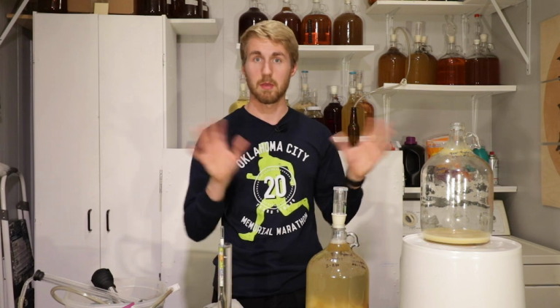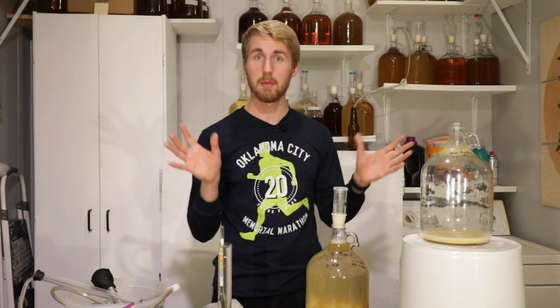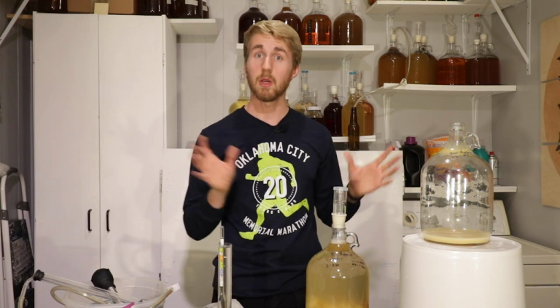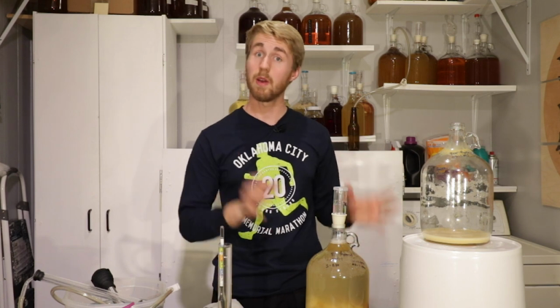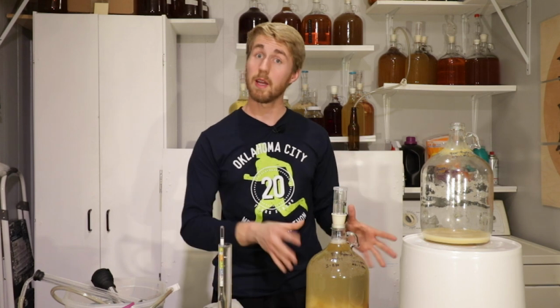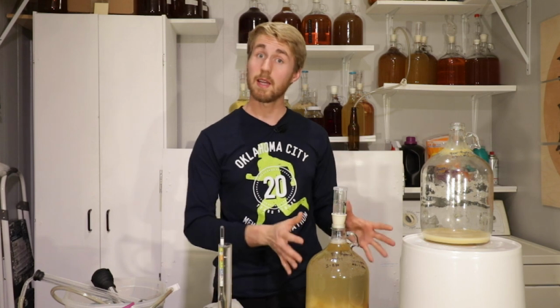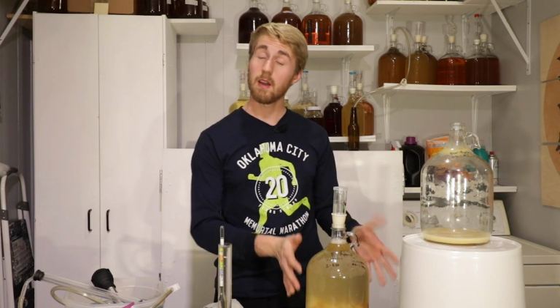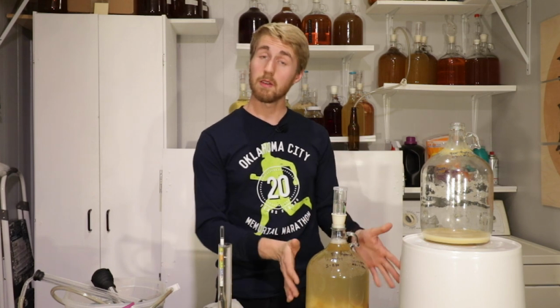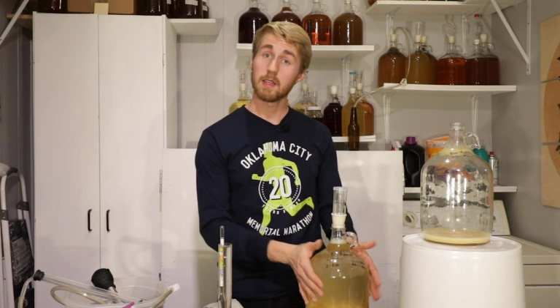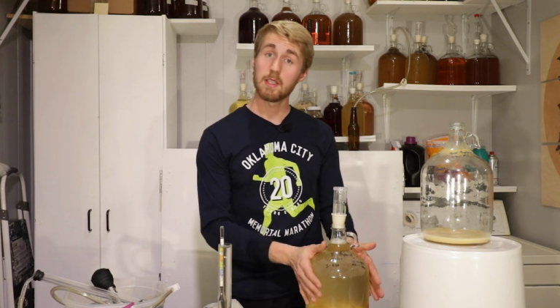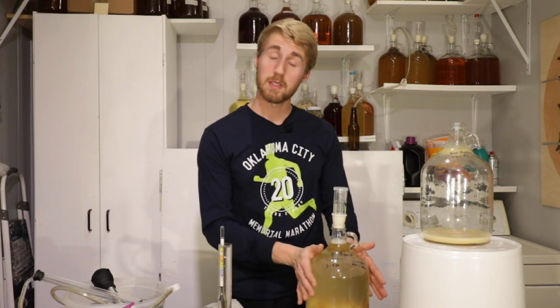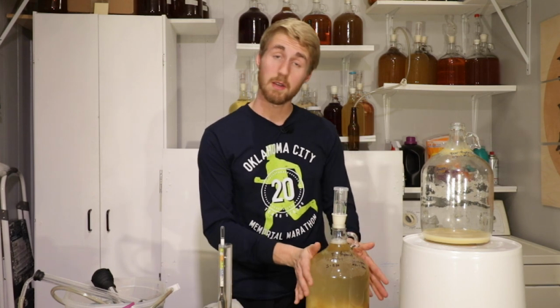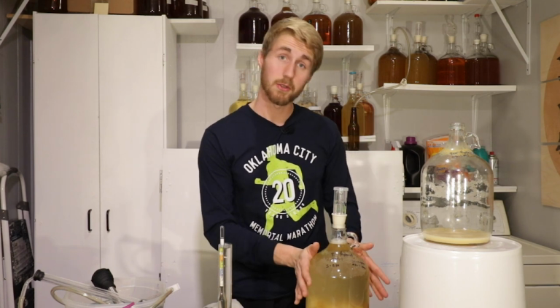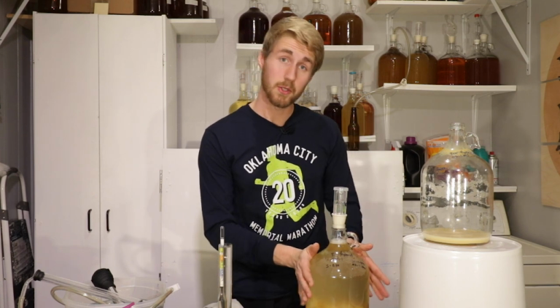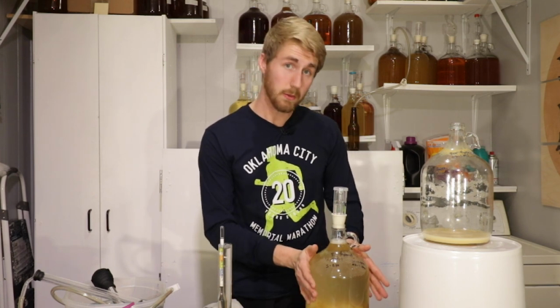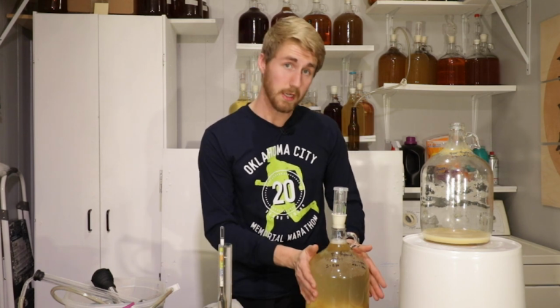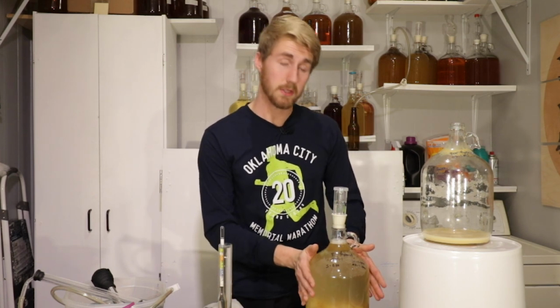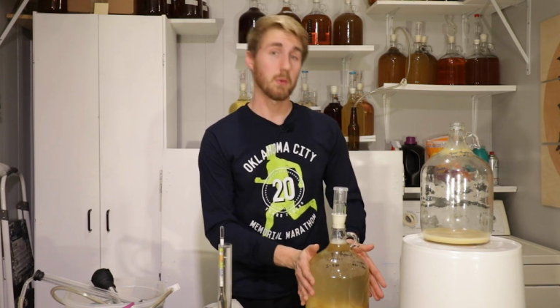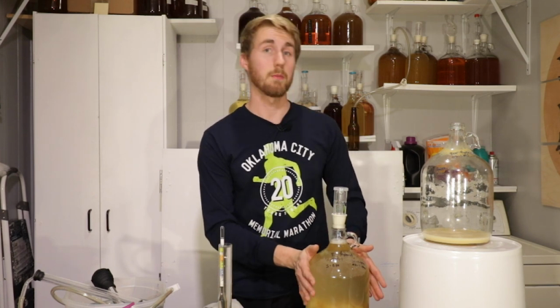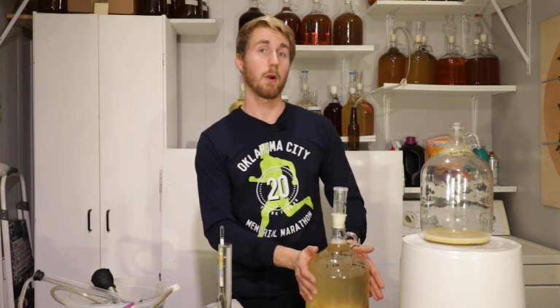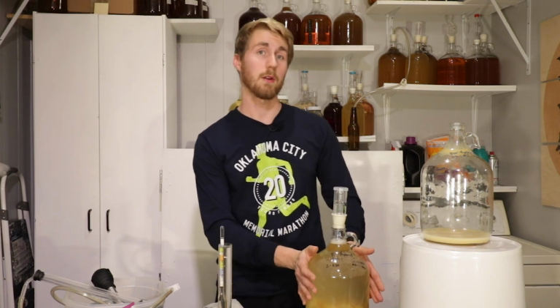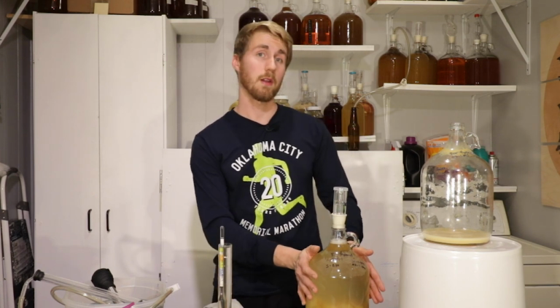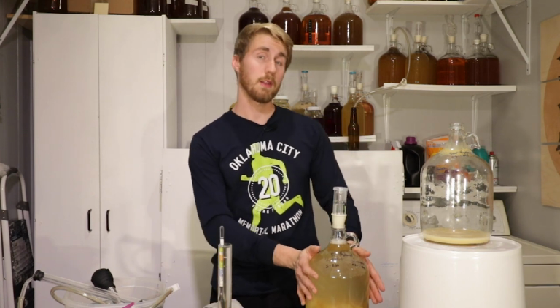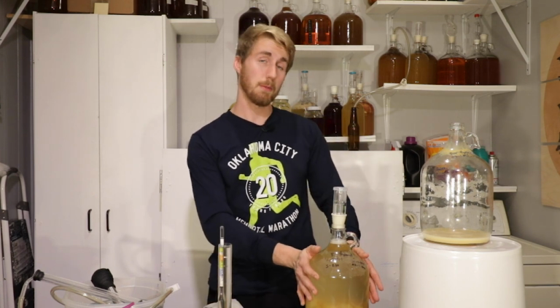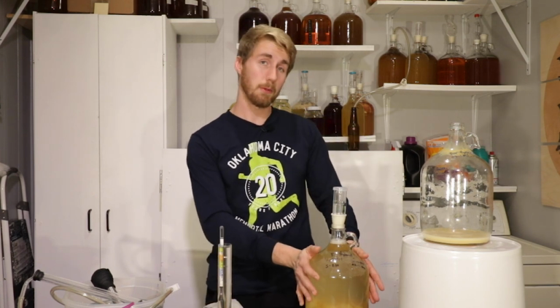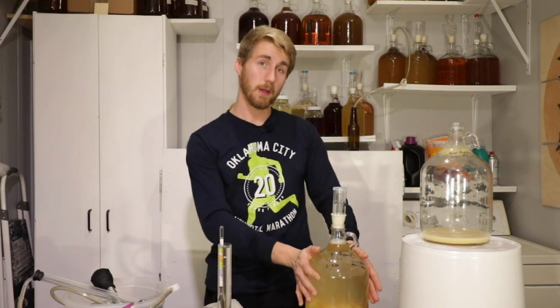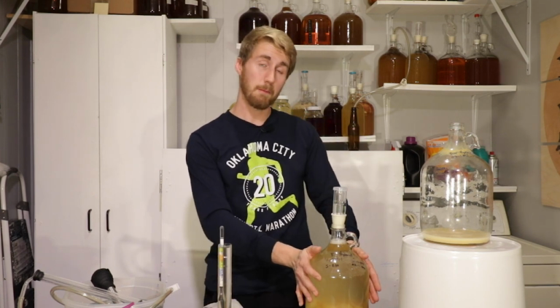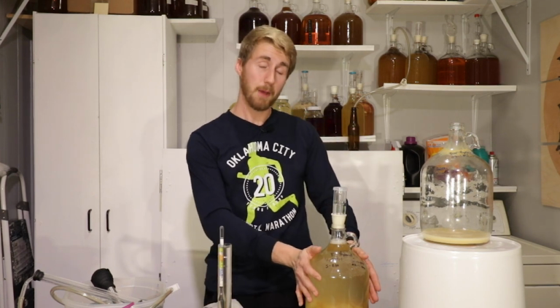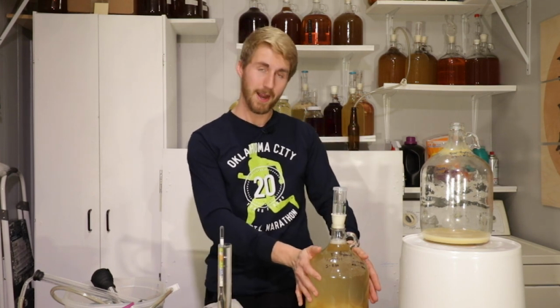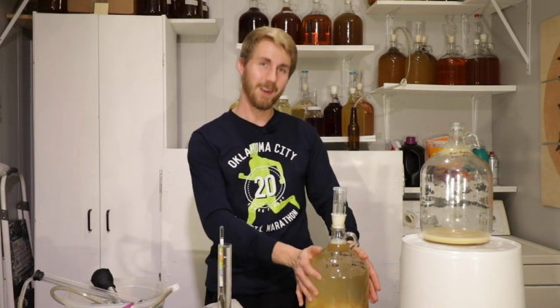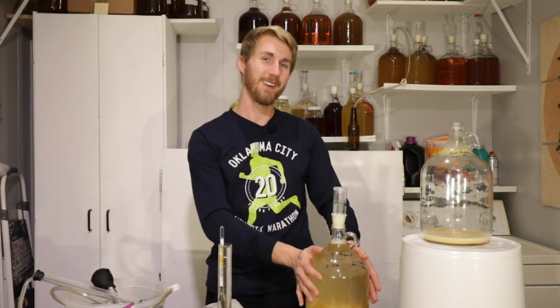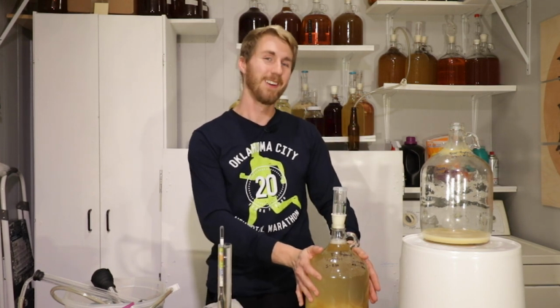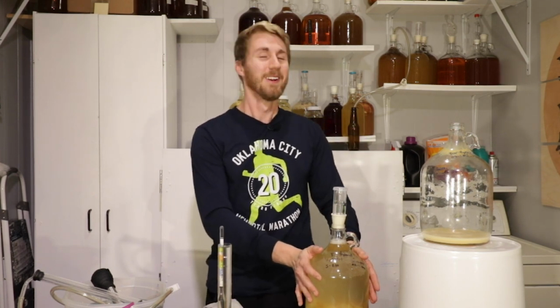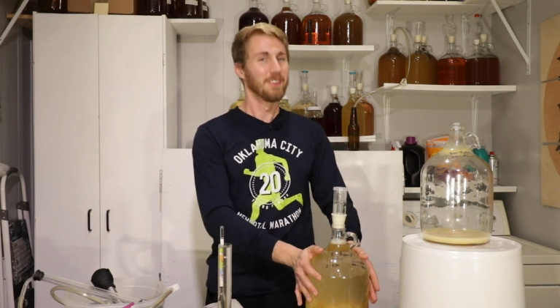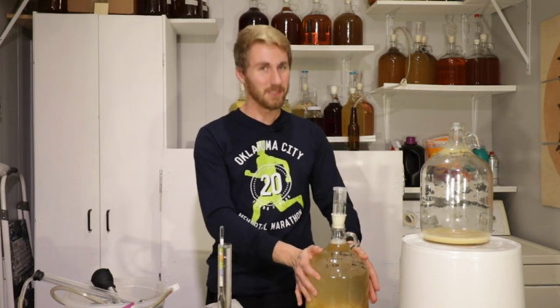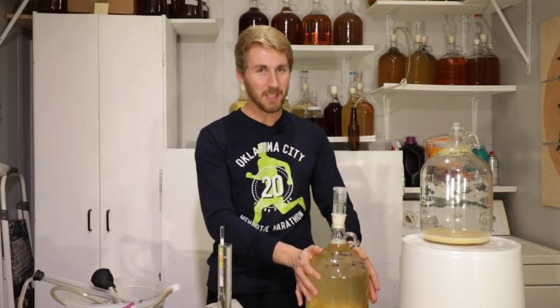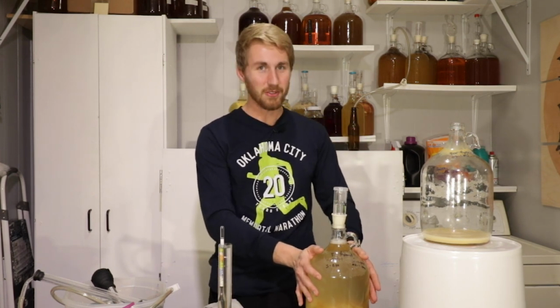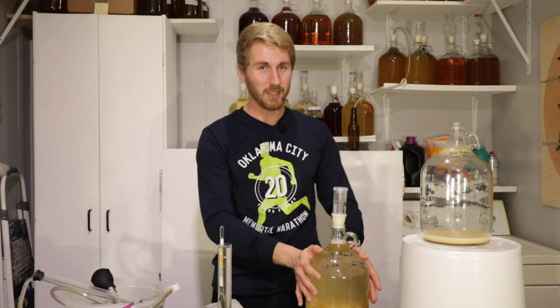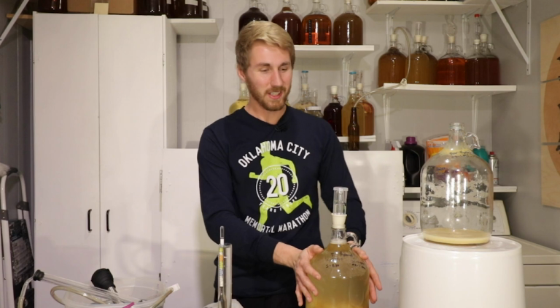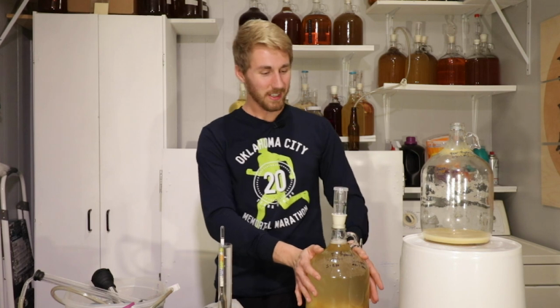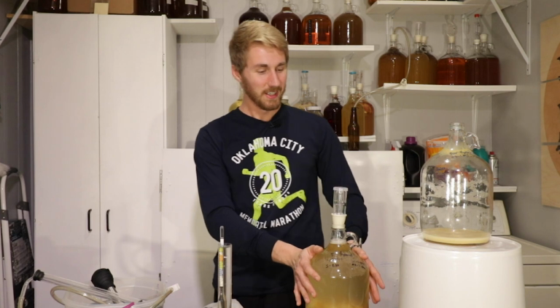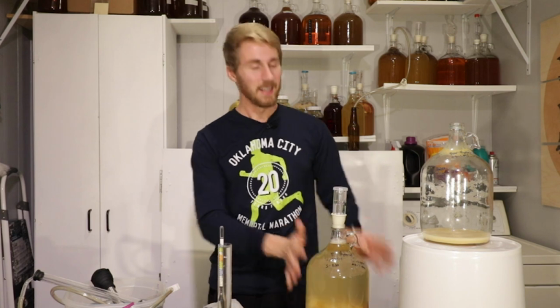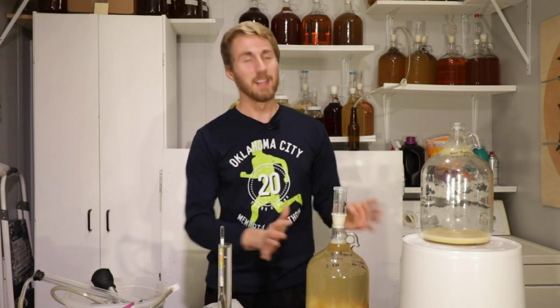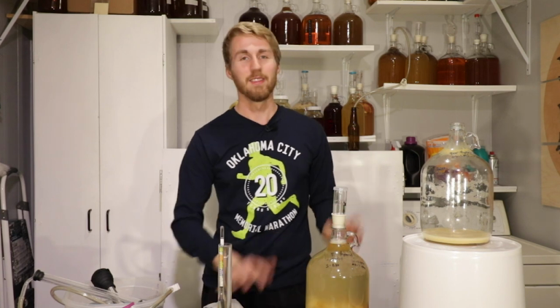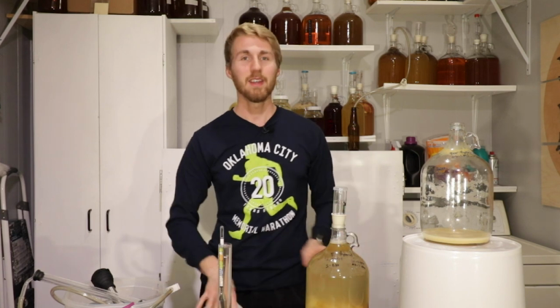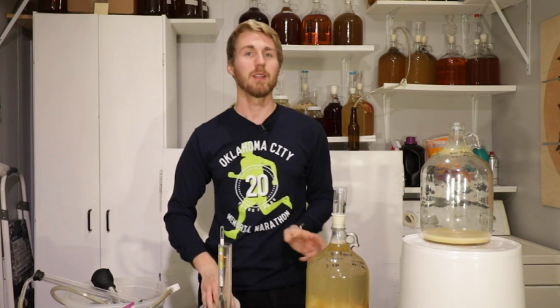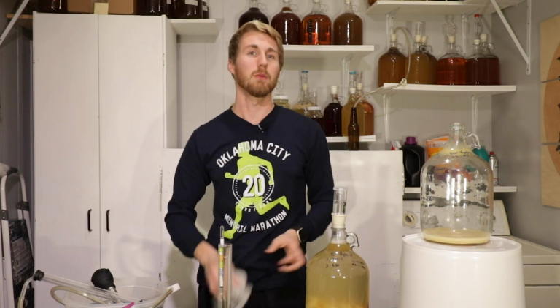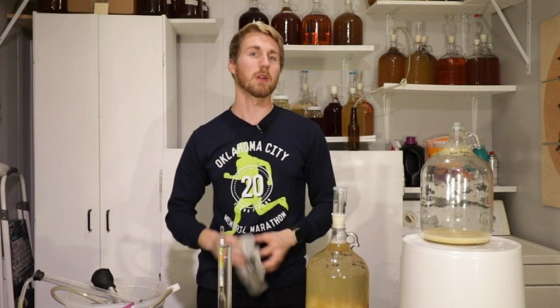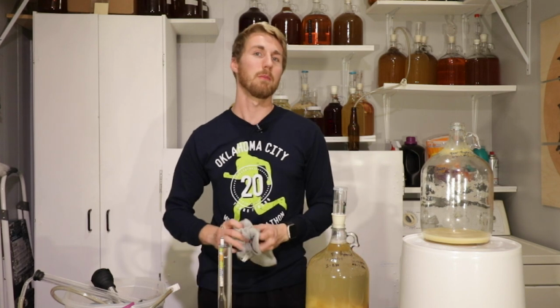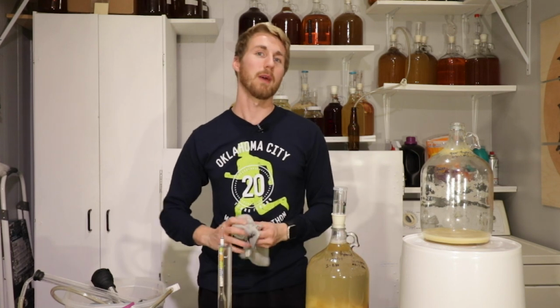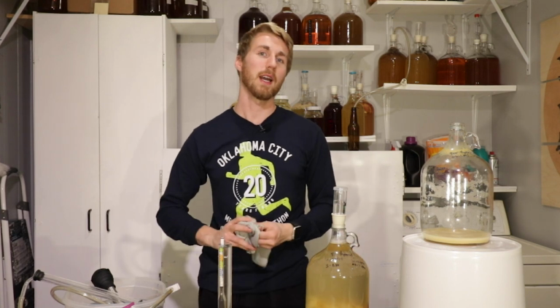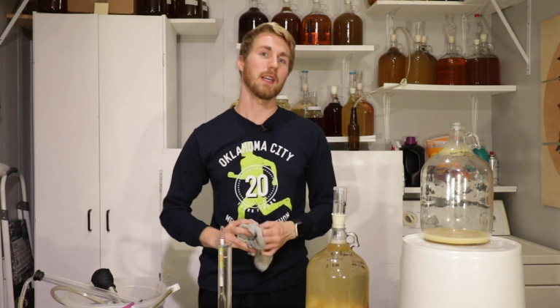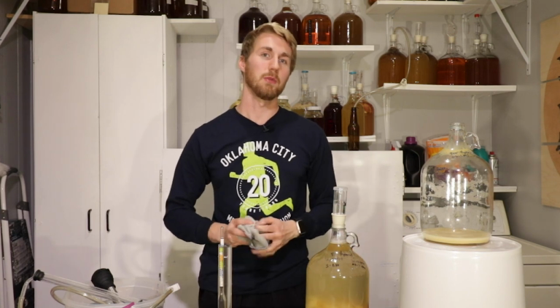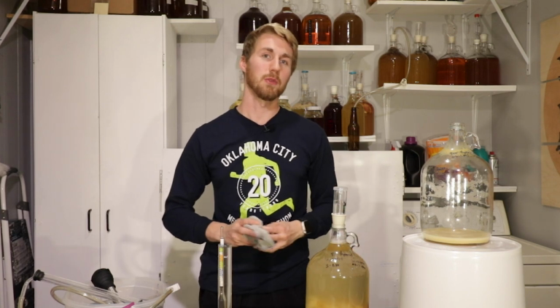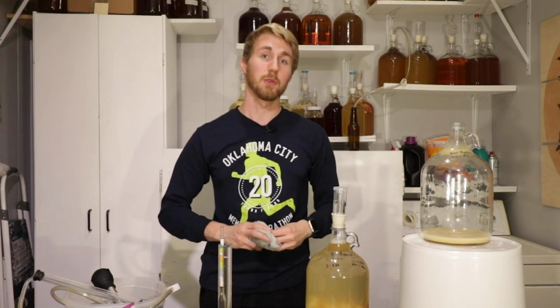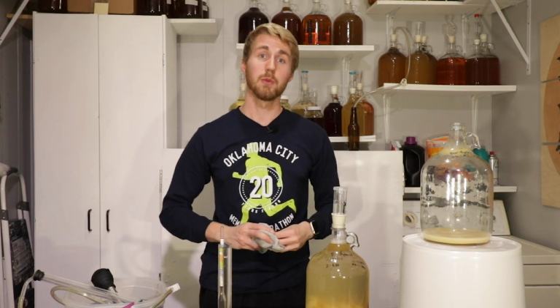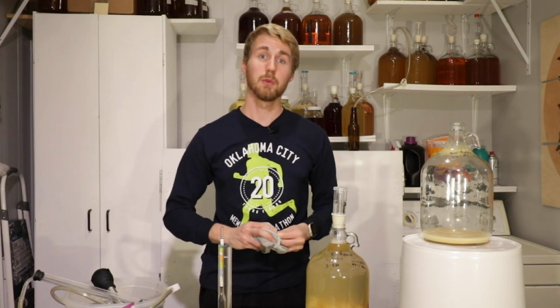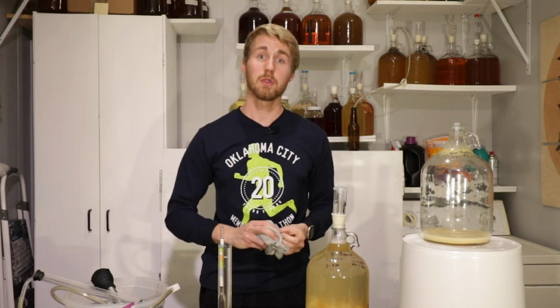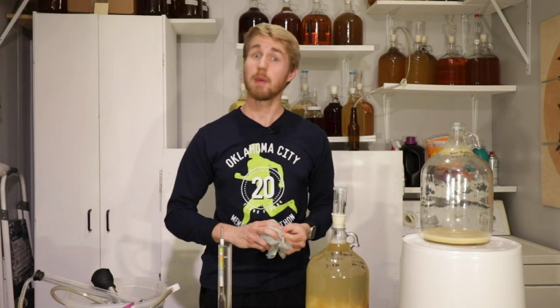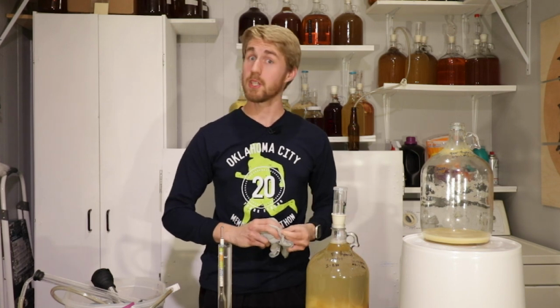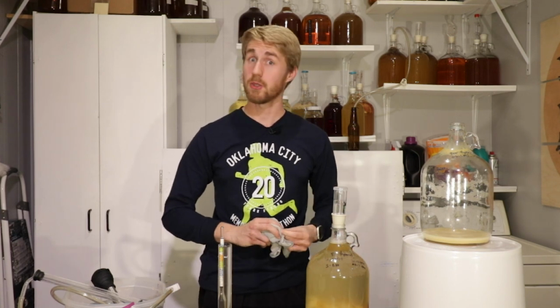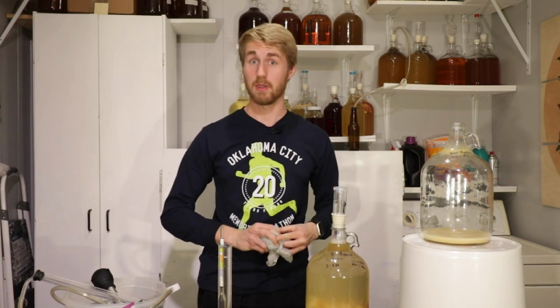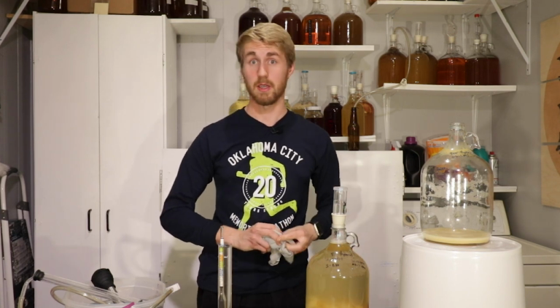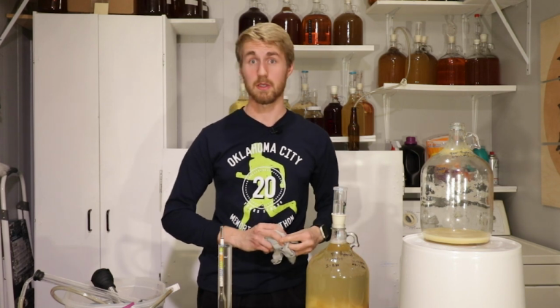Let me go ahead and let this sit for two weeks to impart the pear flavoring, and then we'll come back and do some extra things.